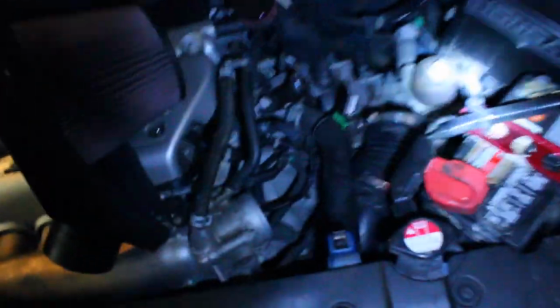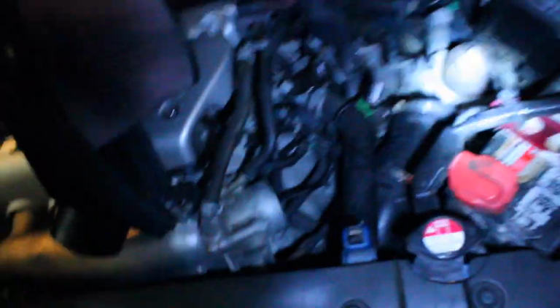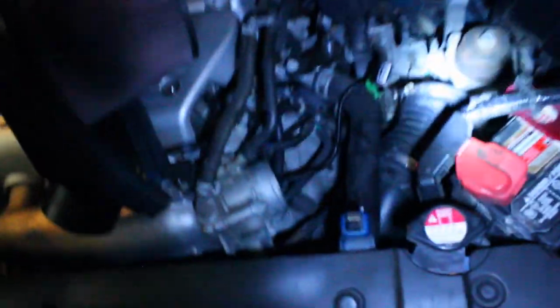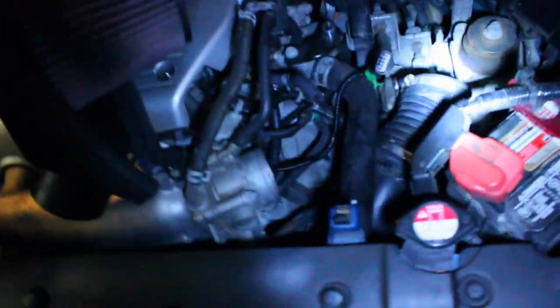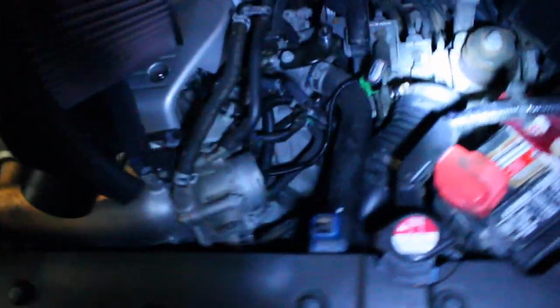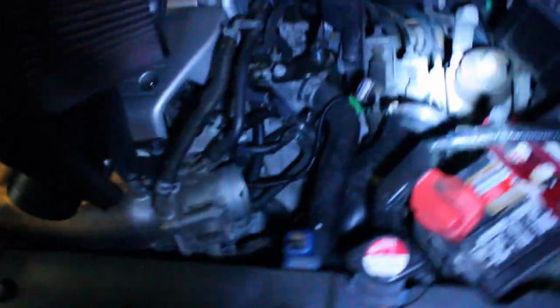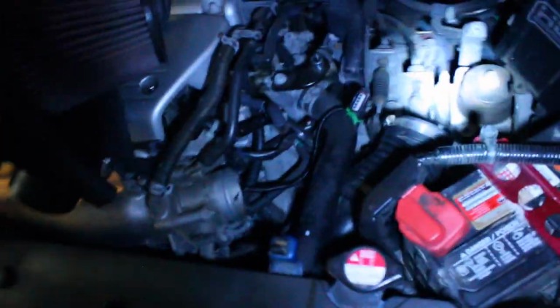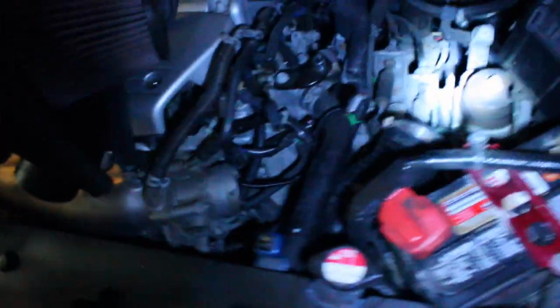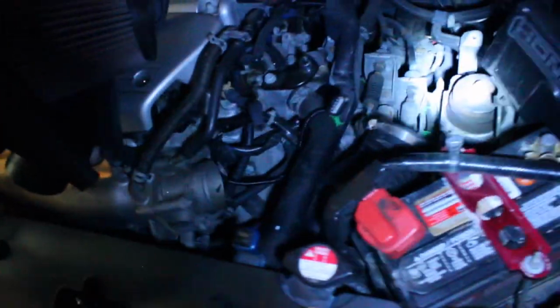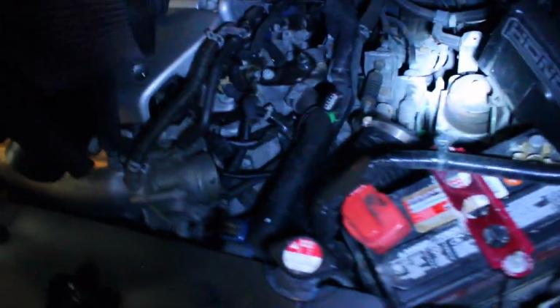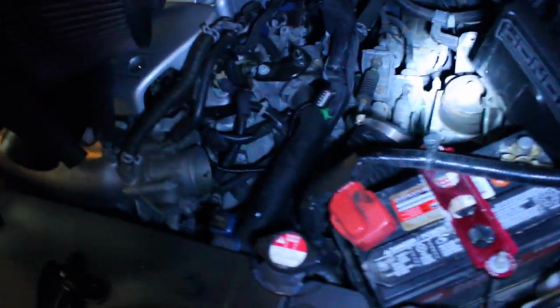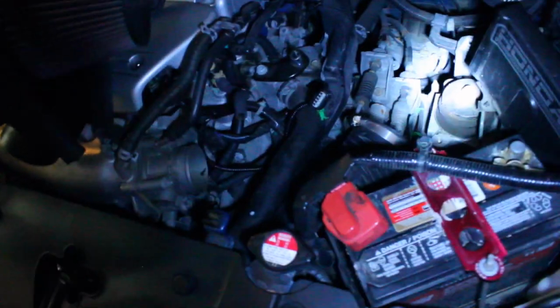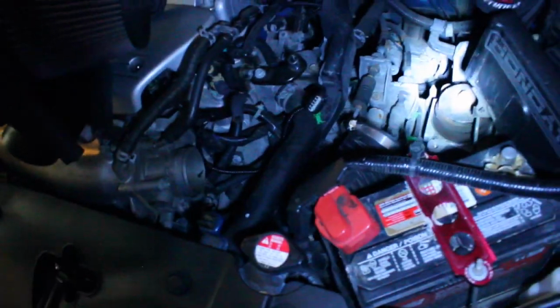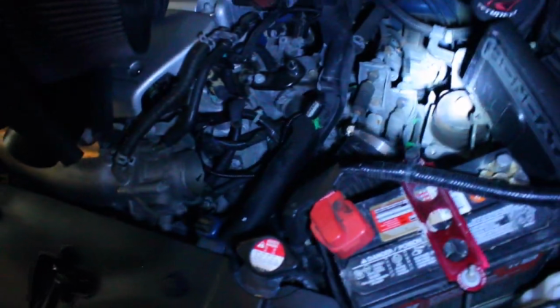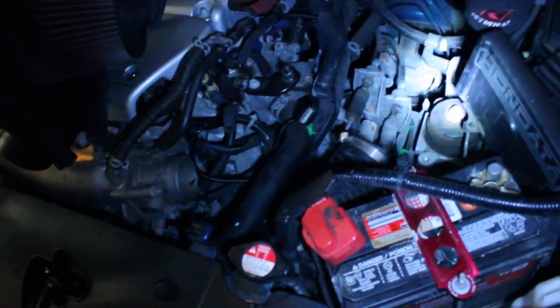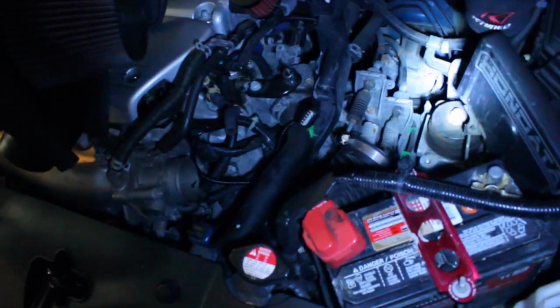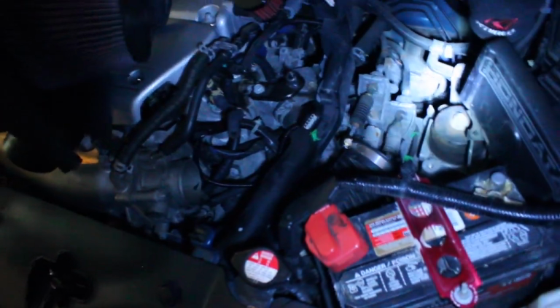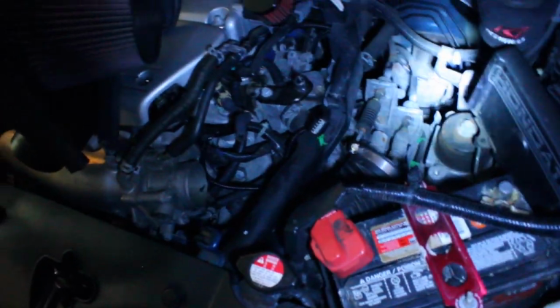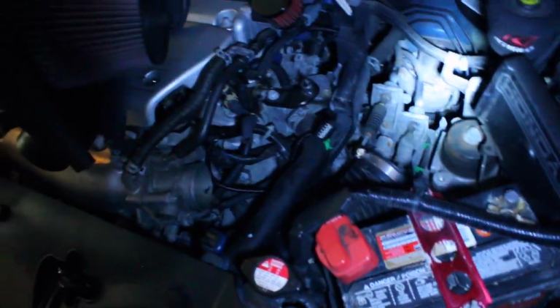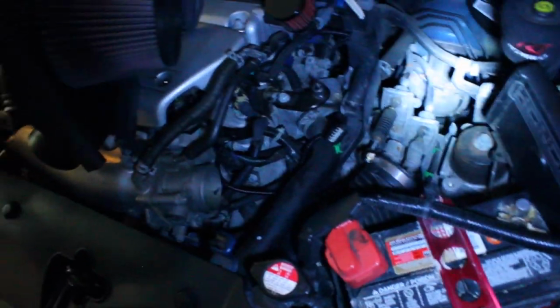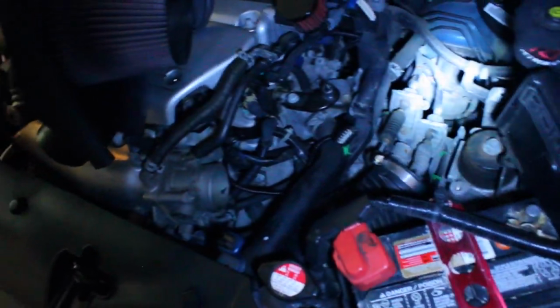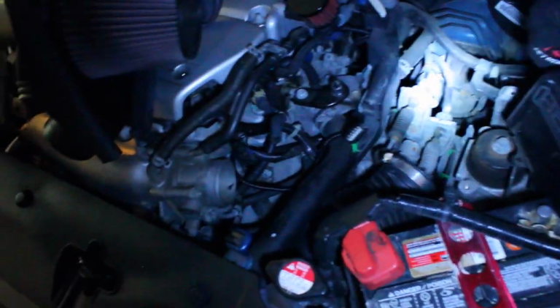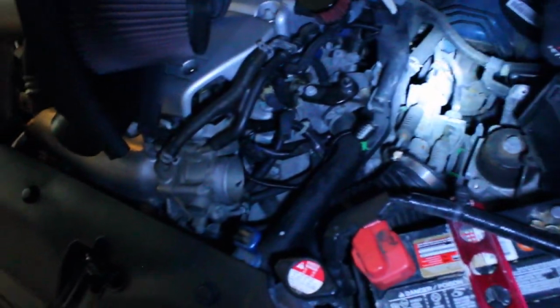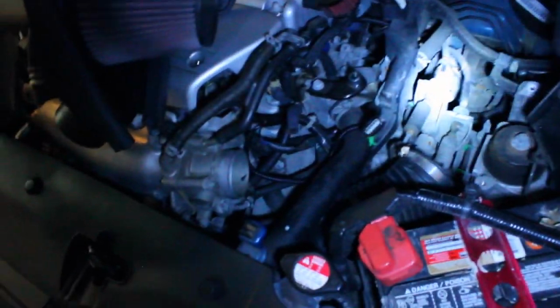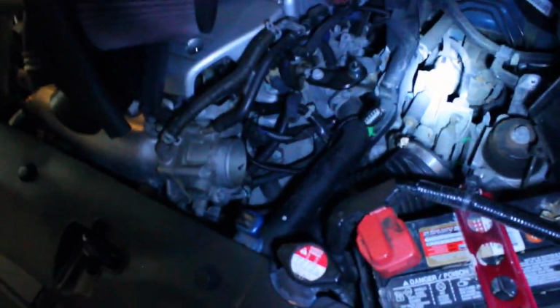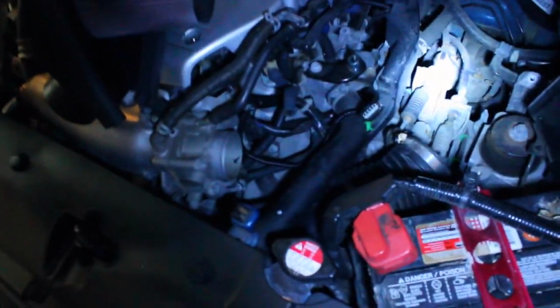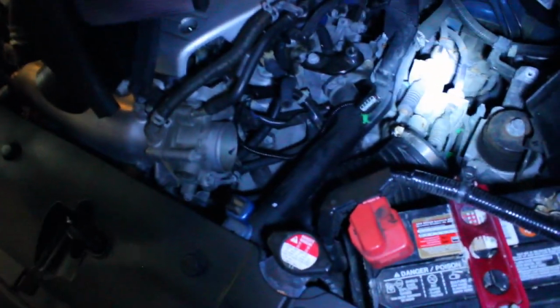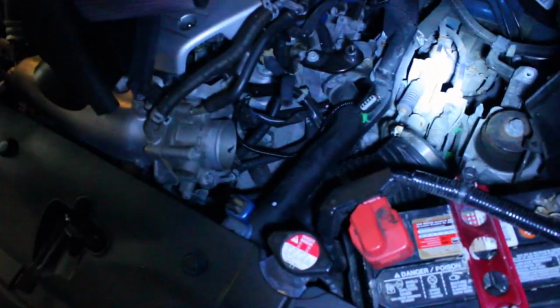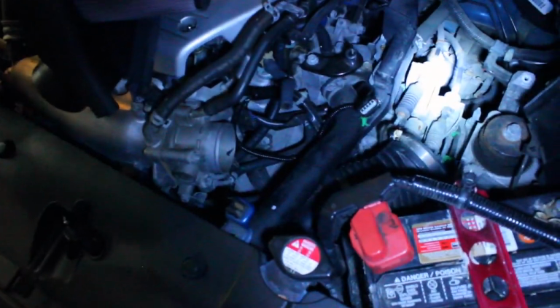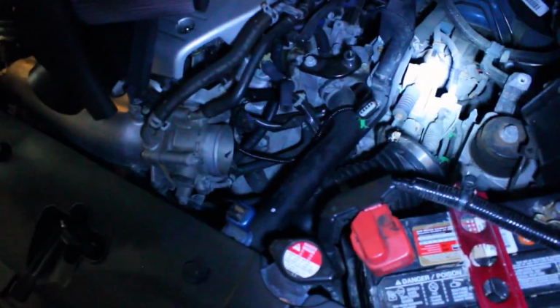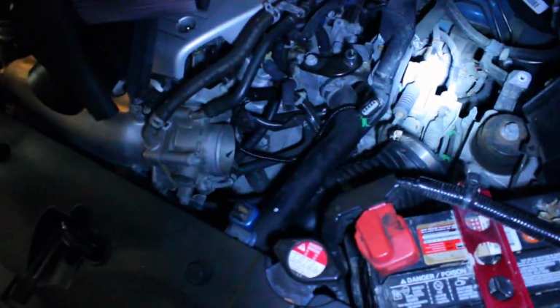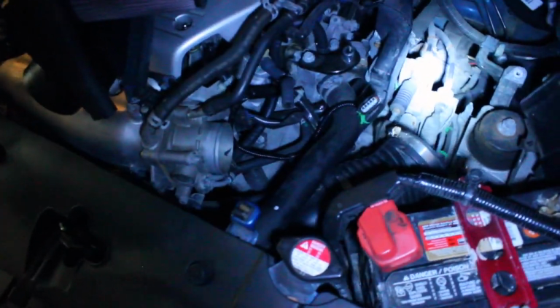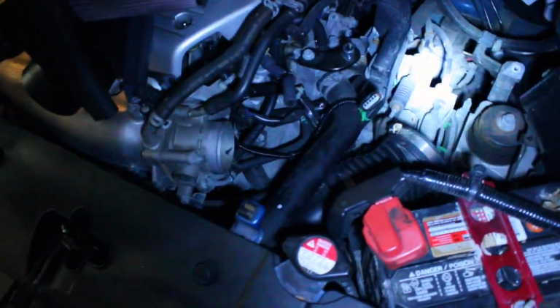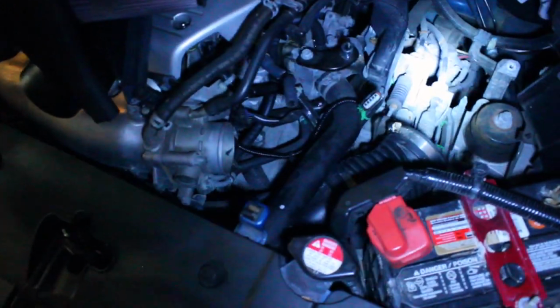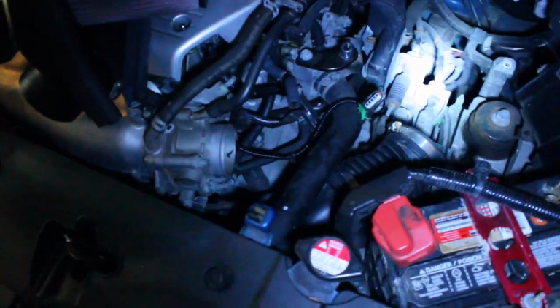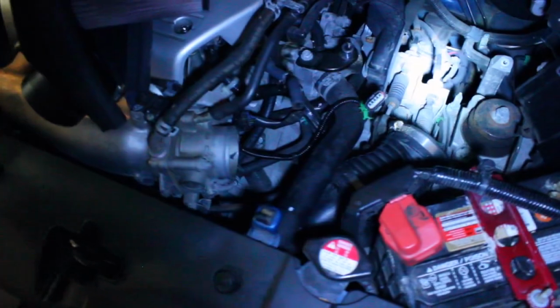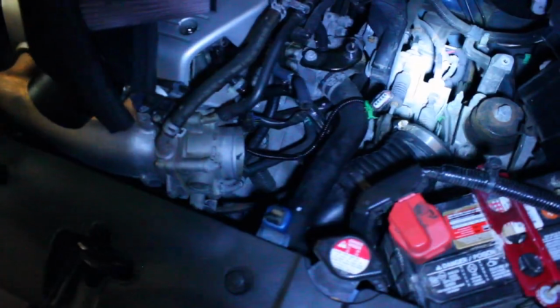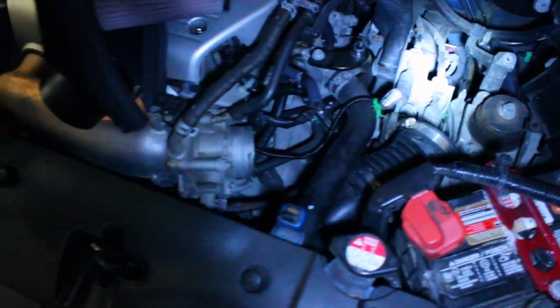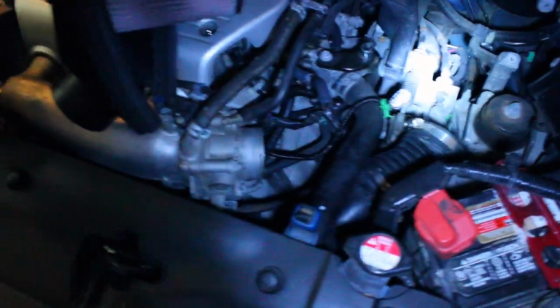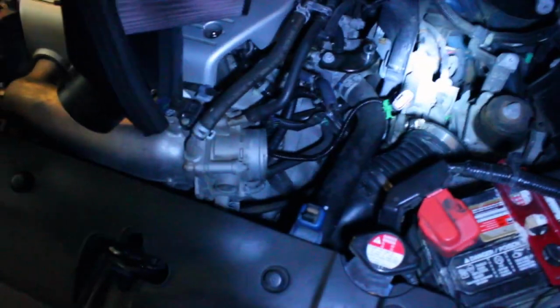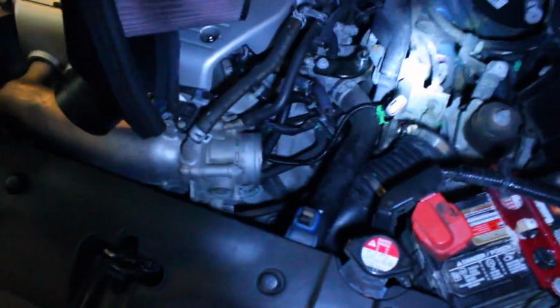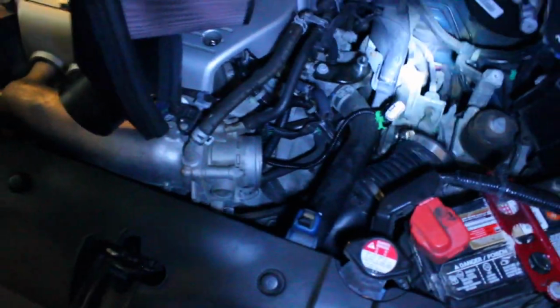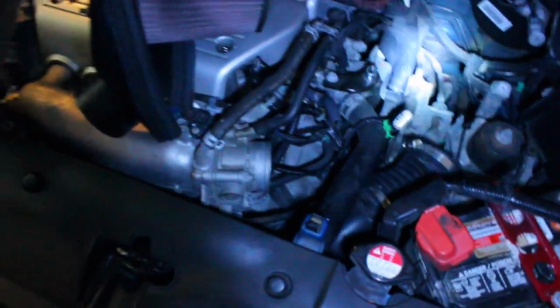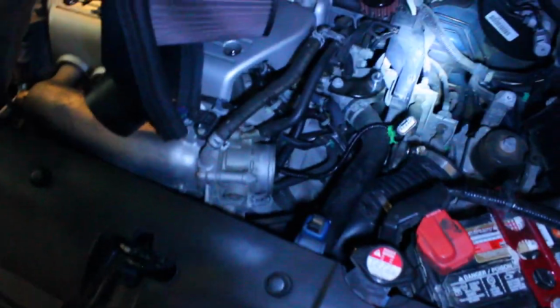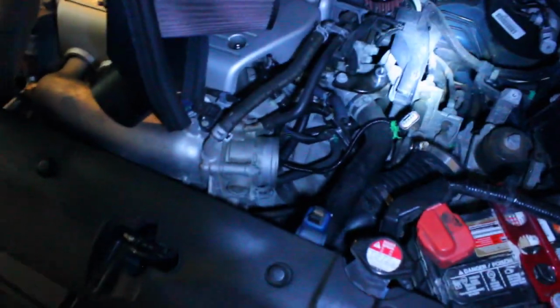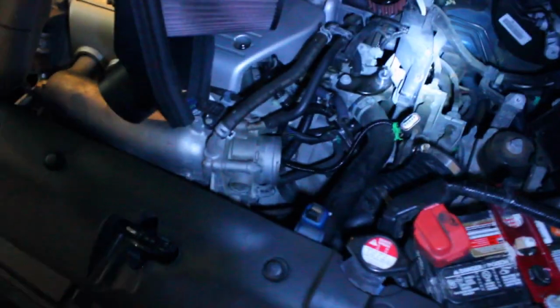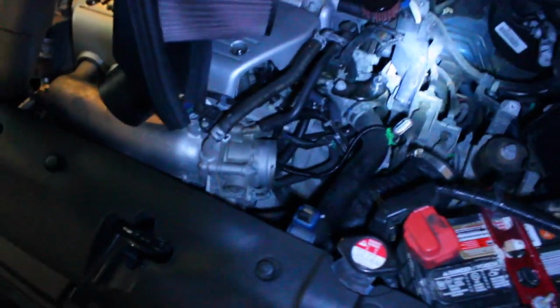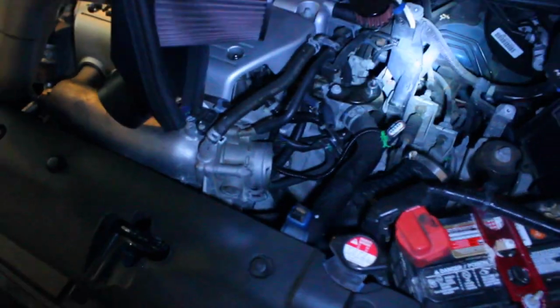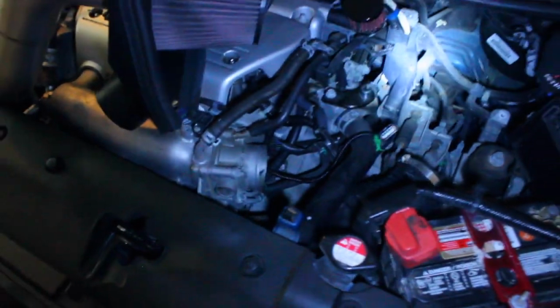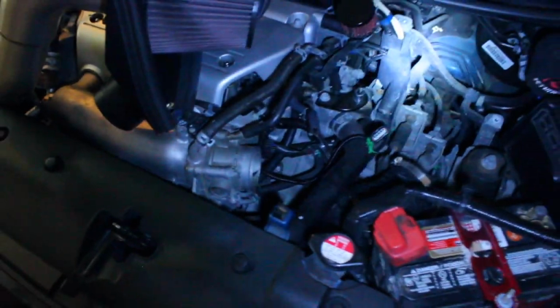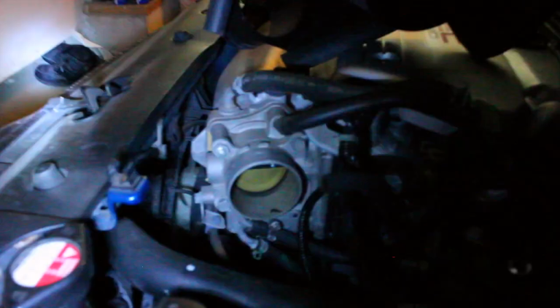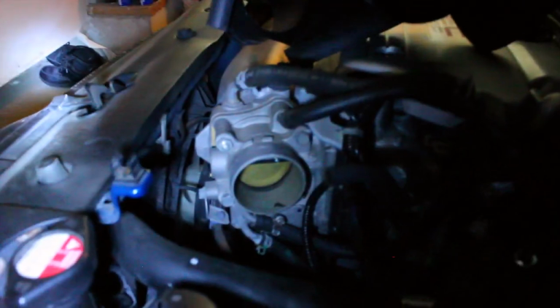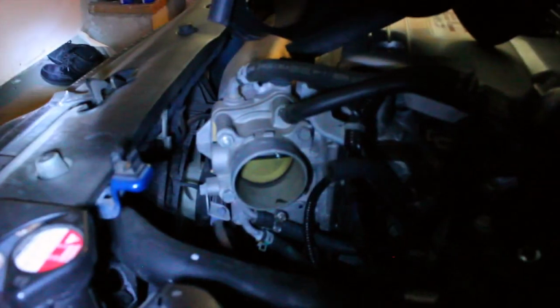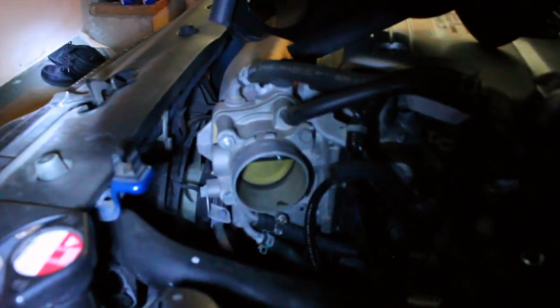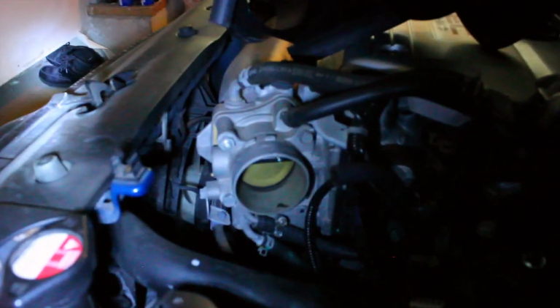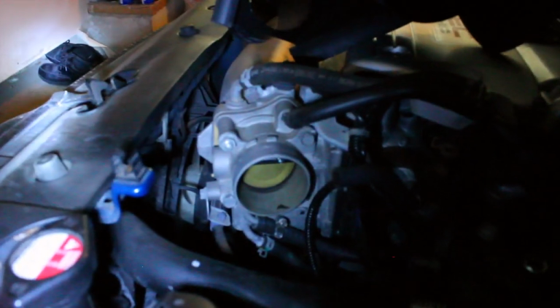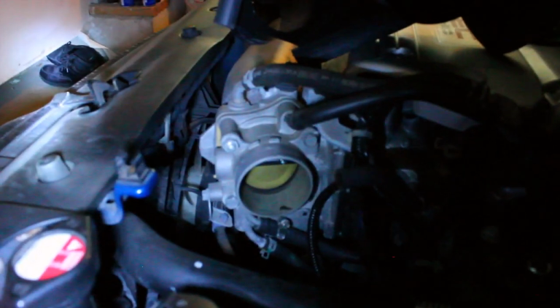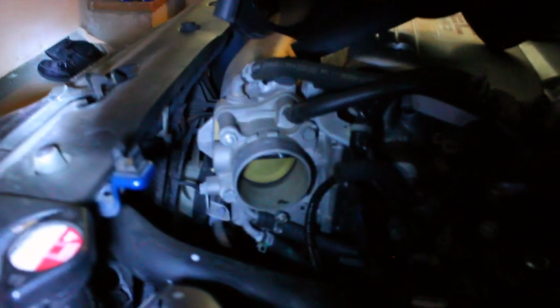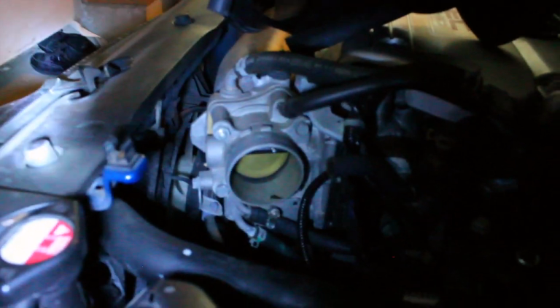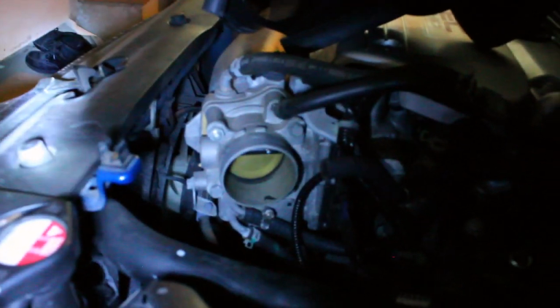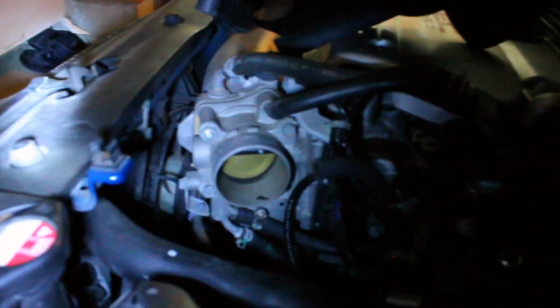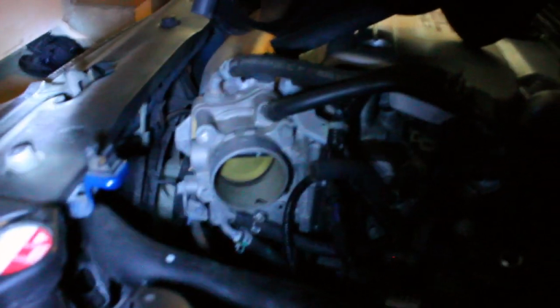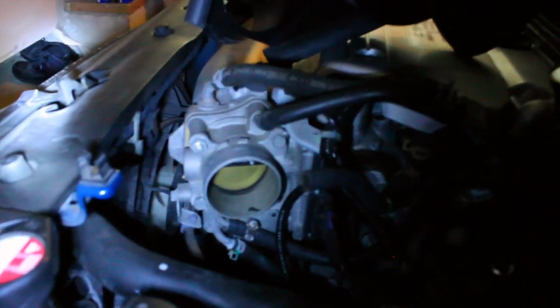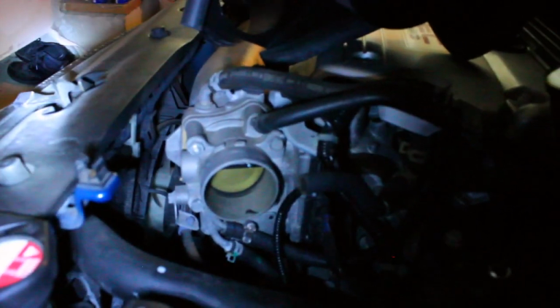Just like that, I got the intake out - still pretty clean, not too bad. Now we can really begin the process of the P2R throttle body spacer.